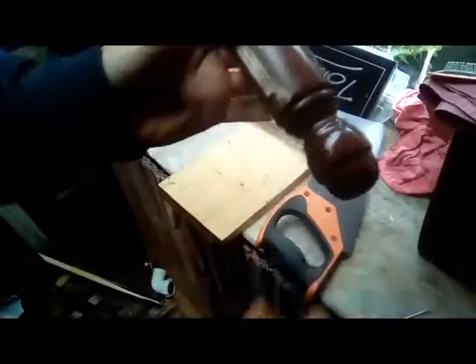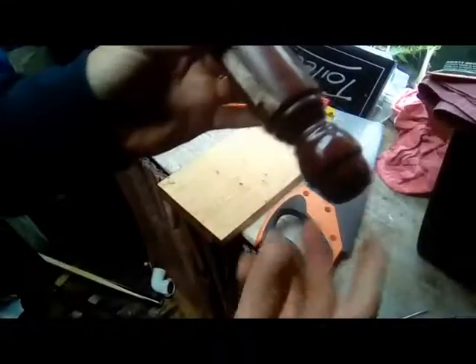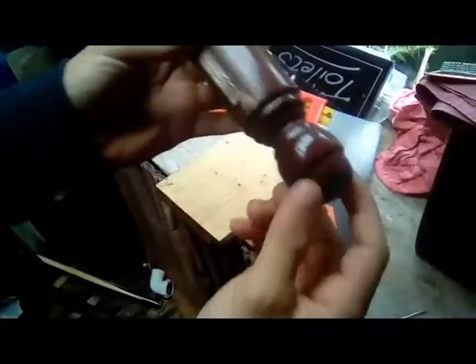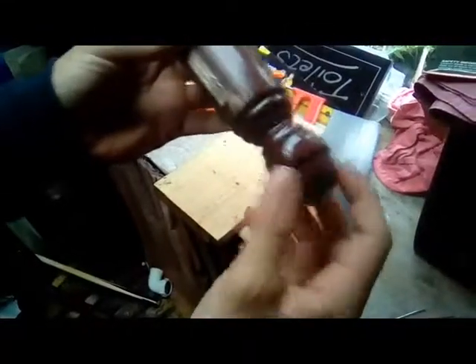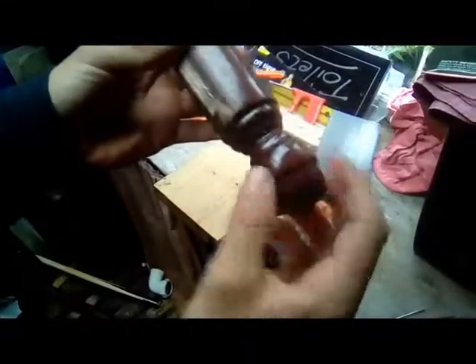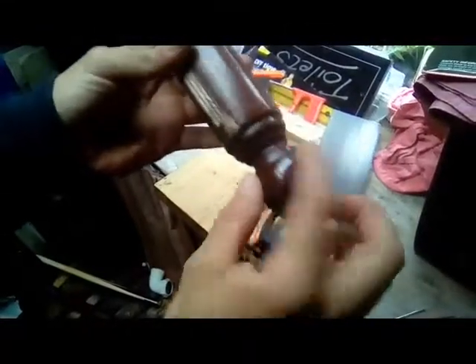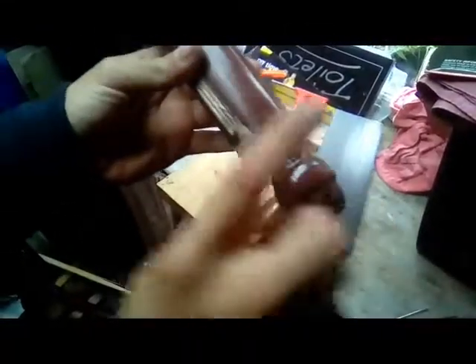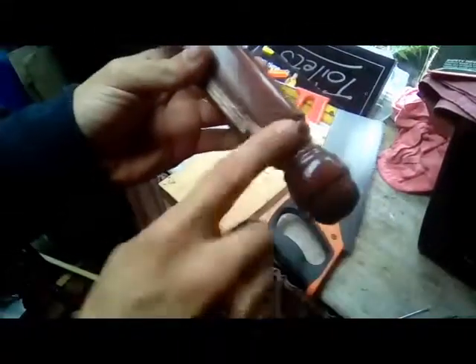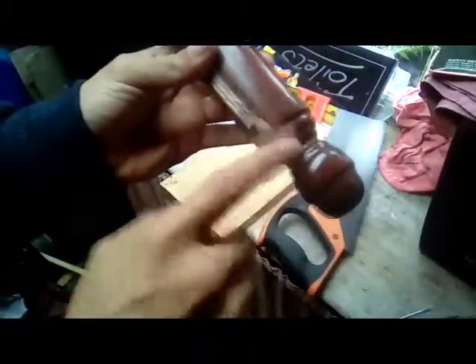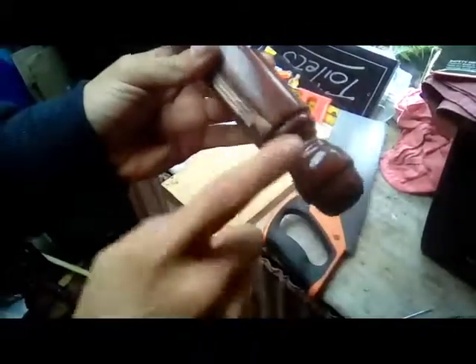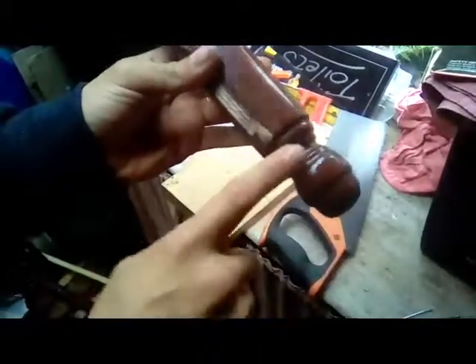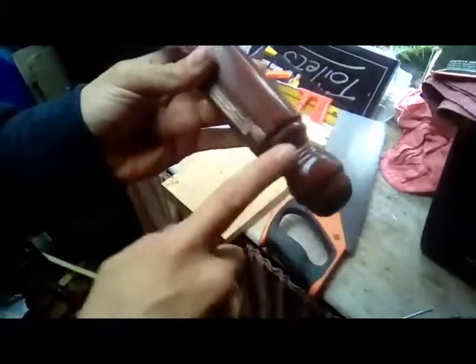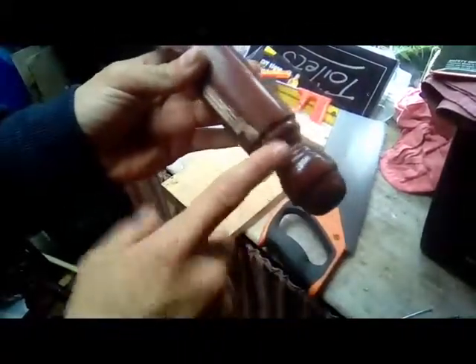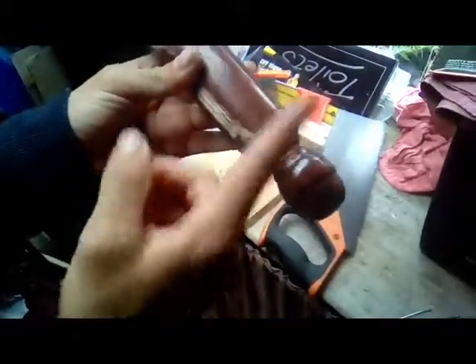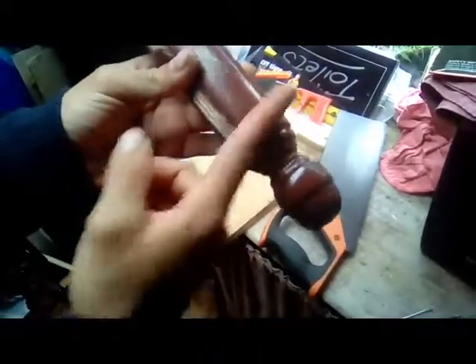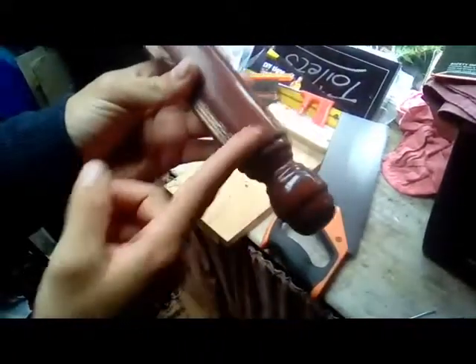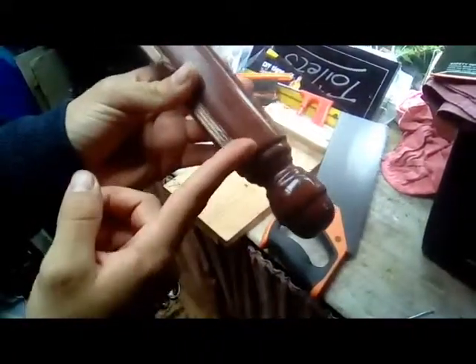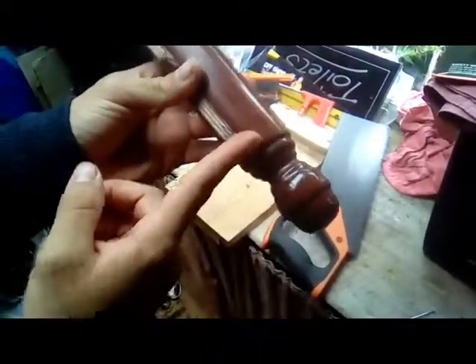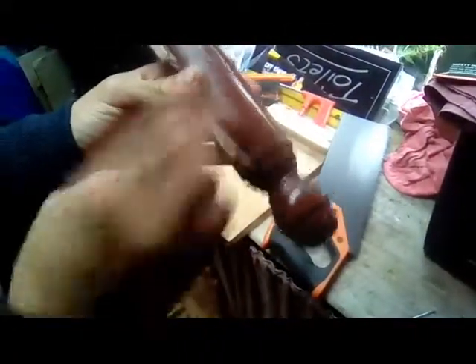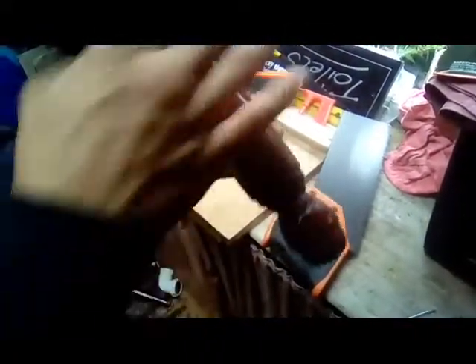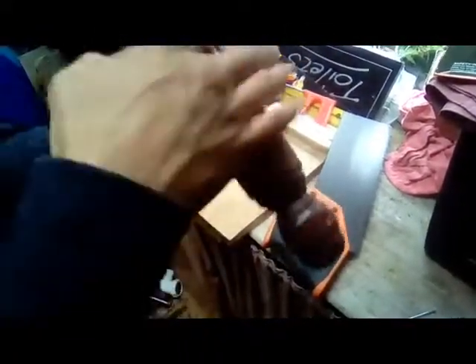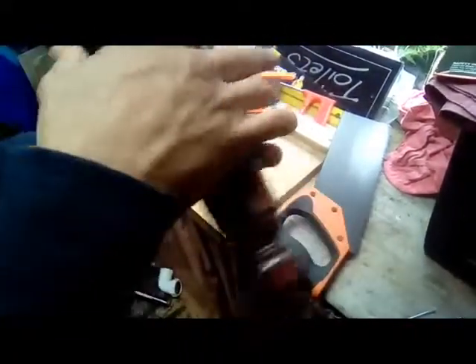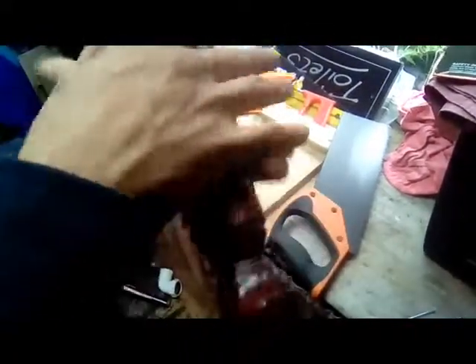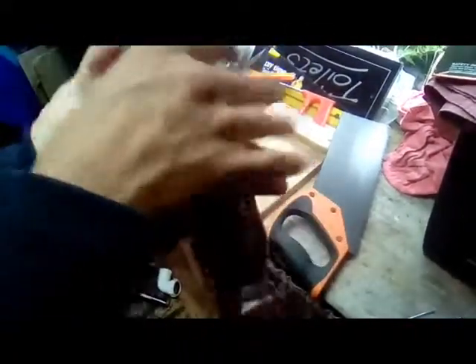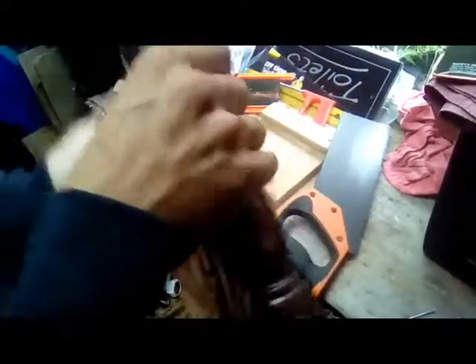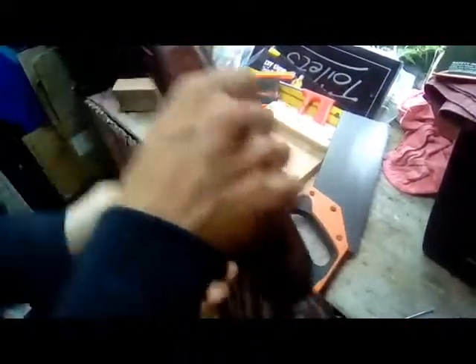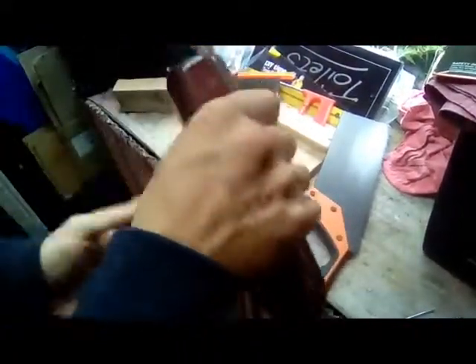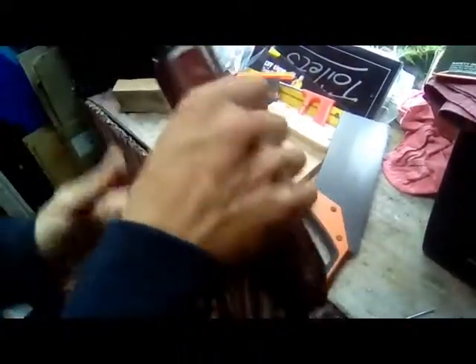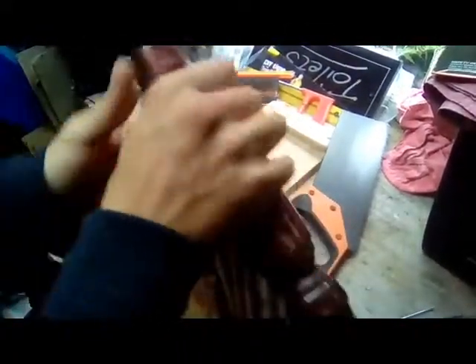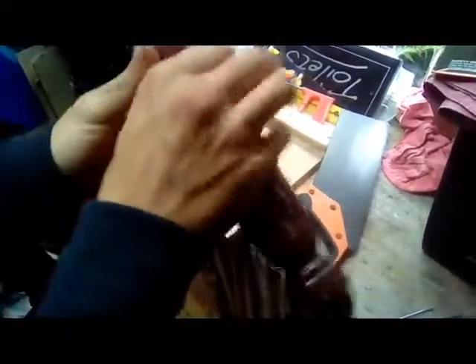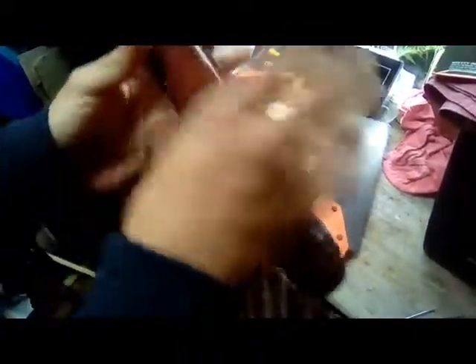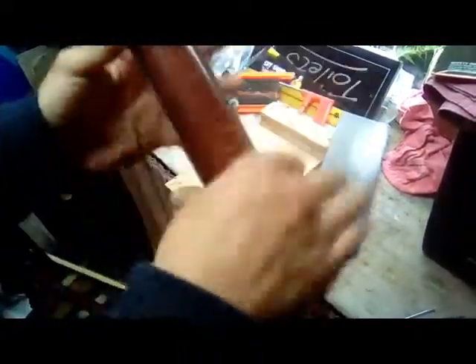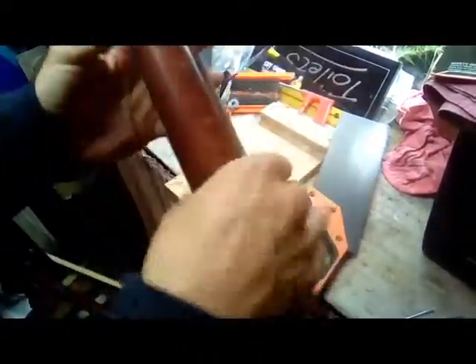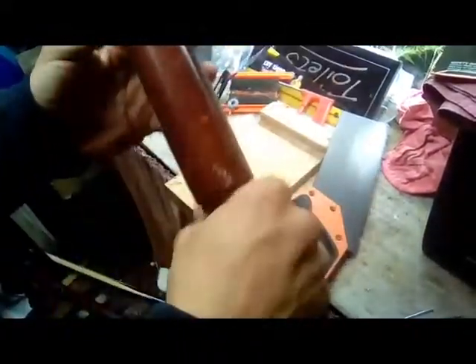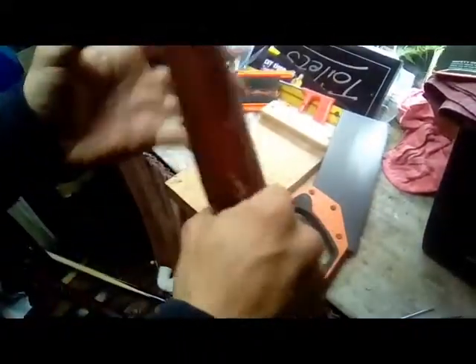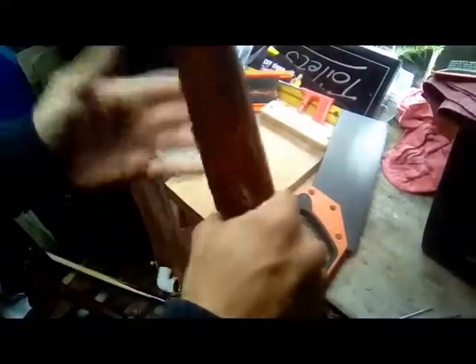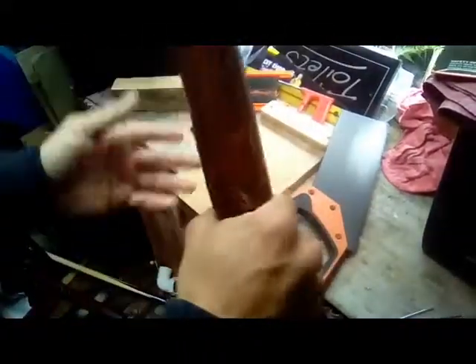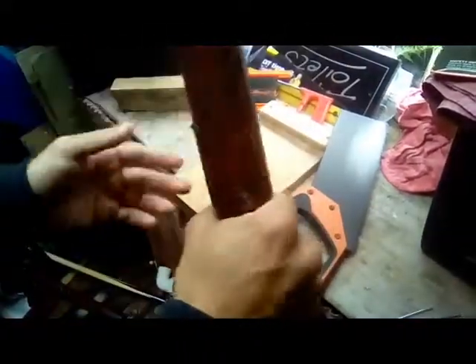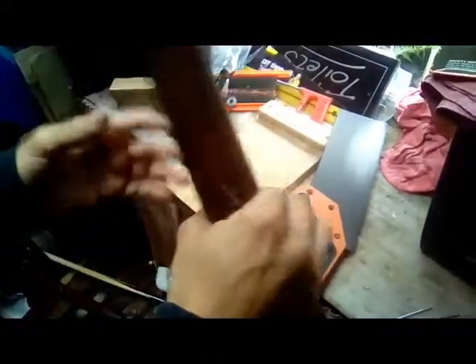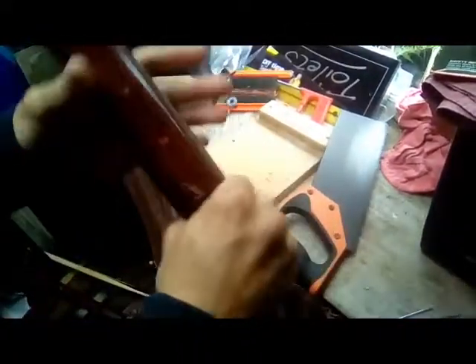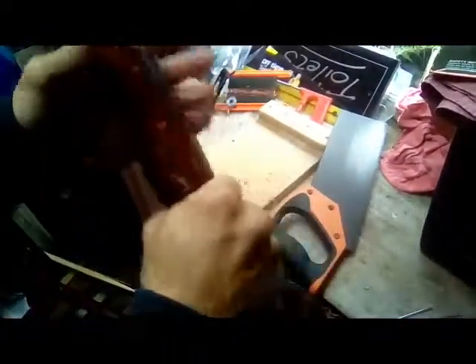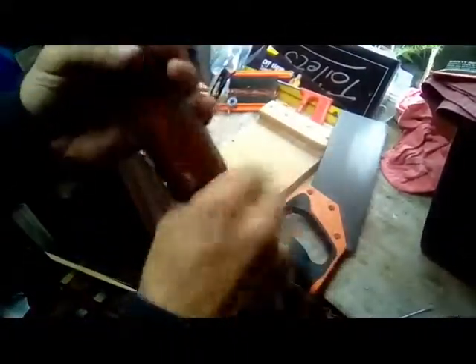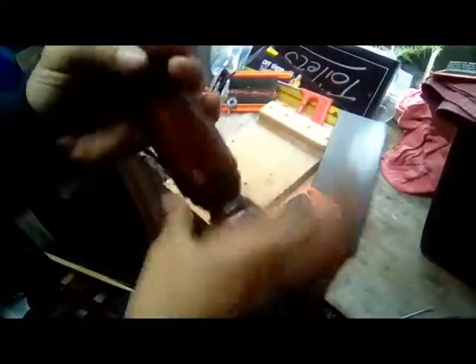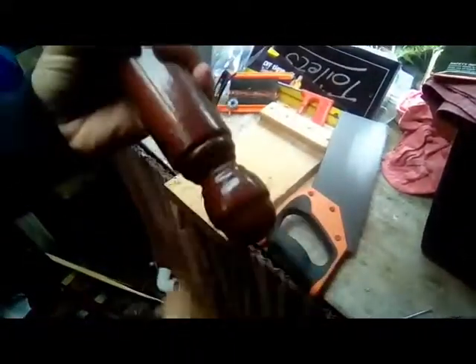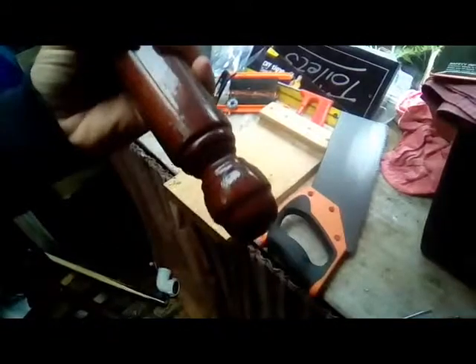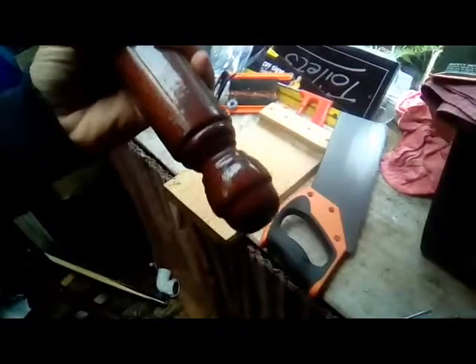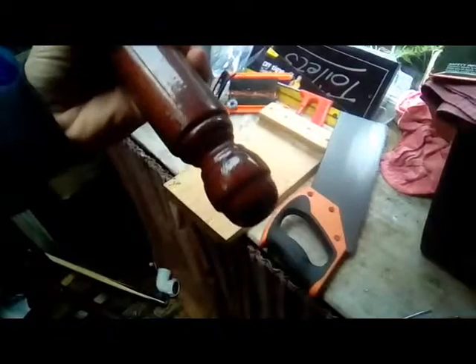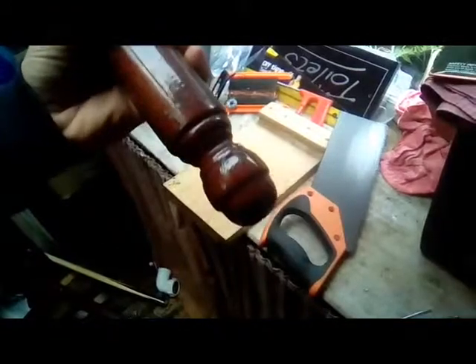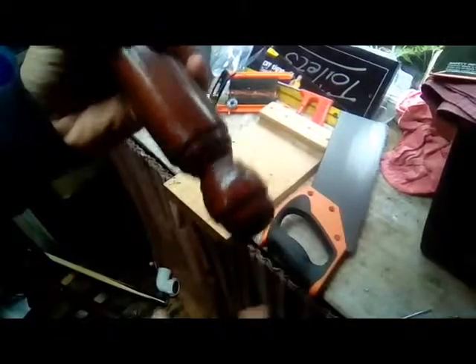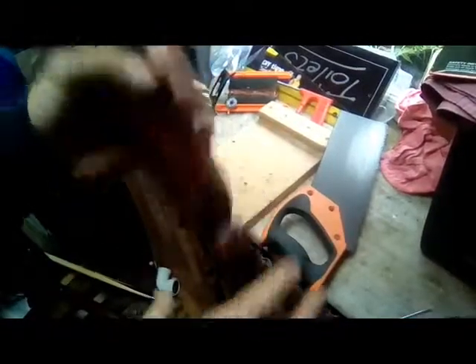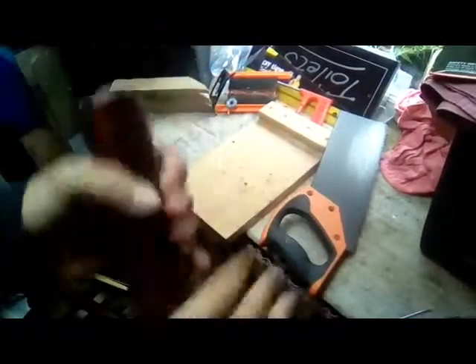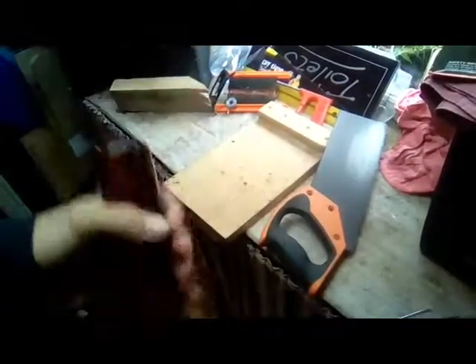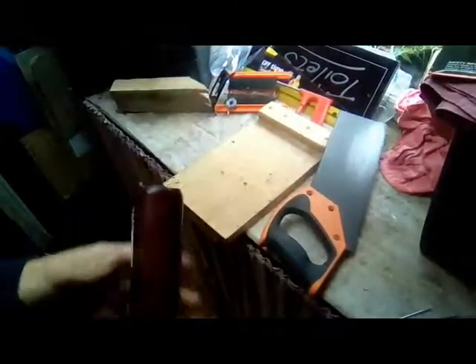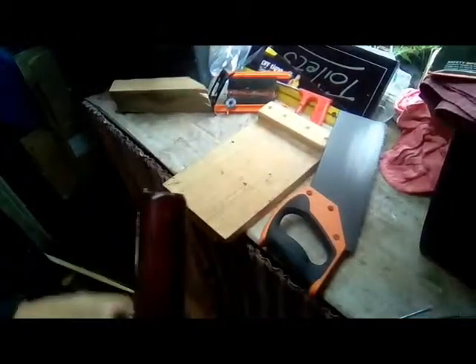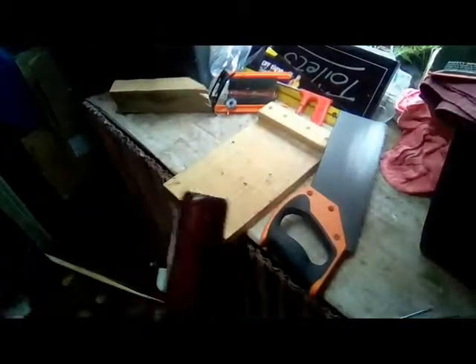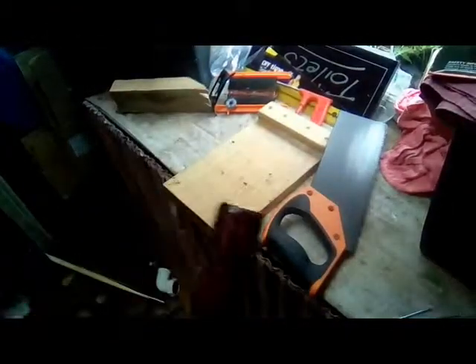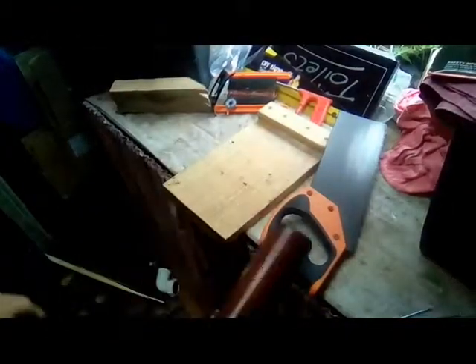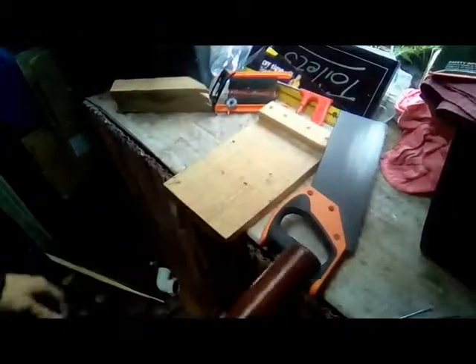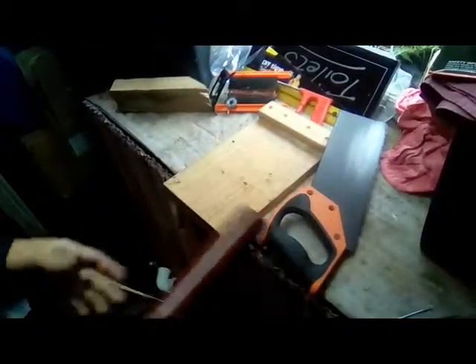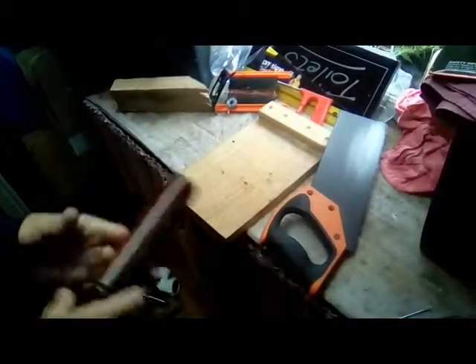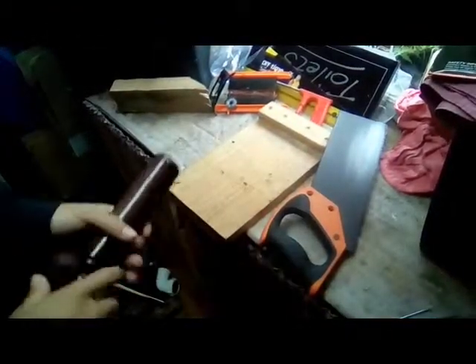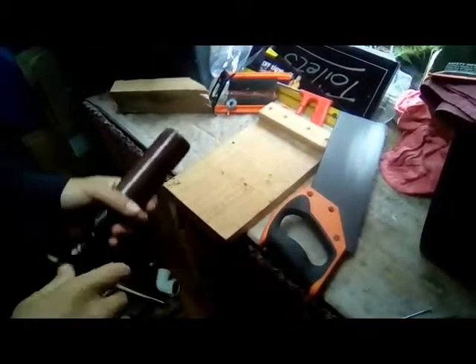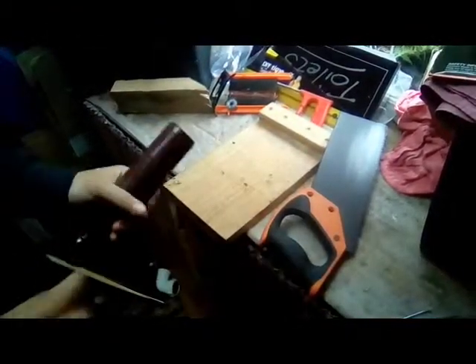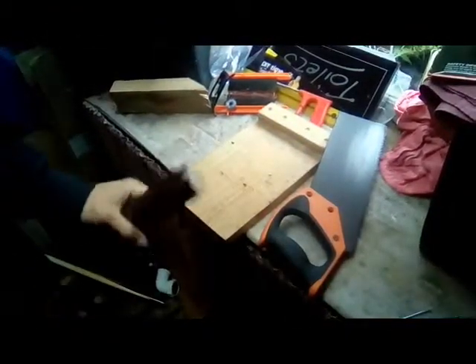I'm actually going to keep this bit on here. I was going to cut it off and have a smaller handle, but it gives a better grip and it looks quite cool, so I'm going to keep it.